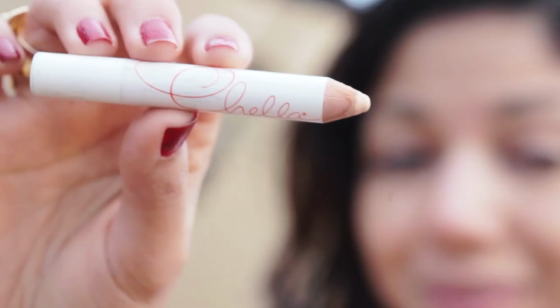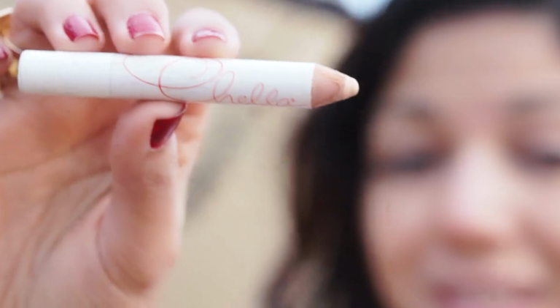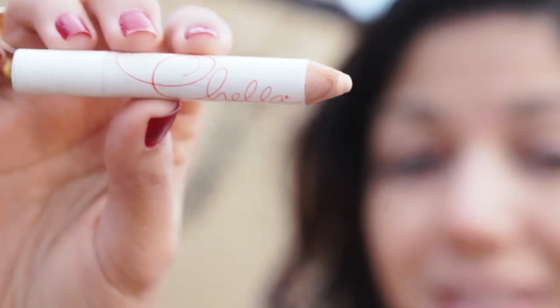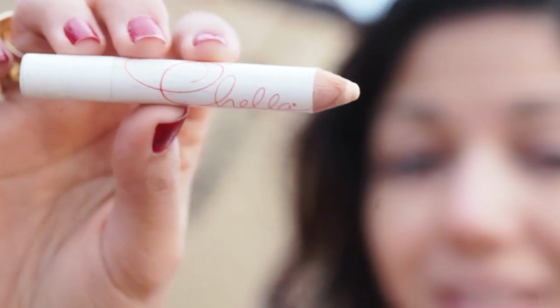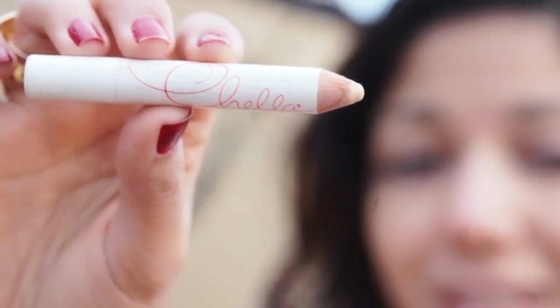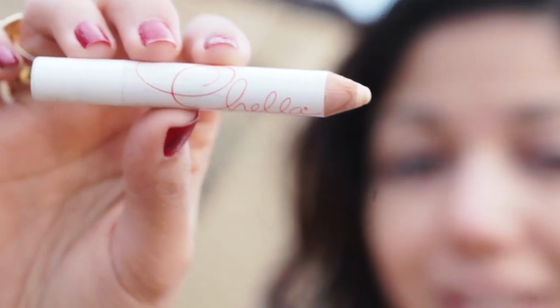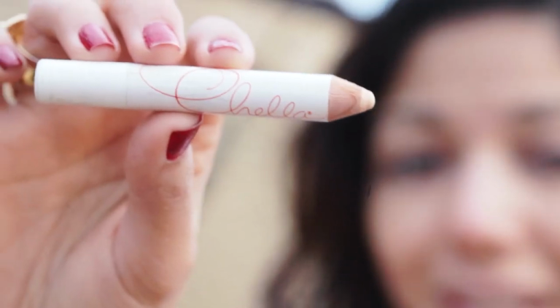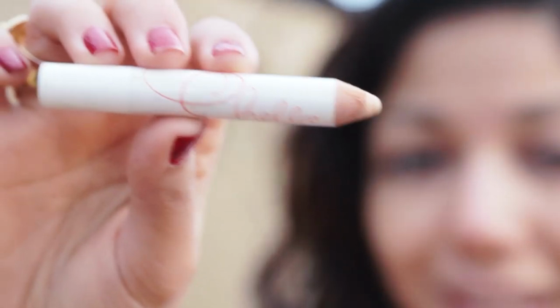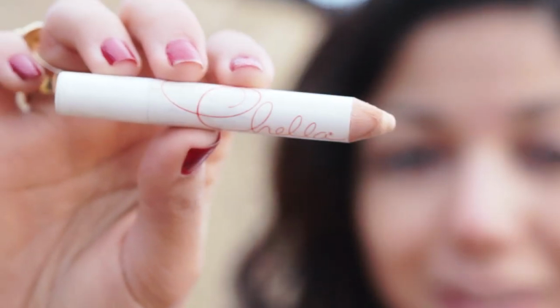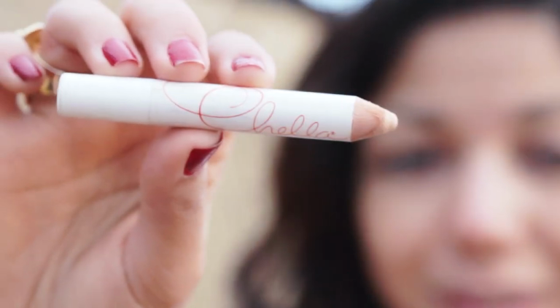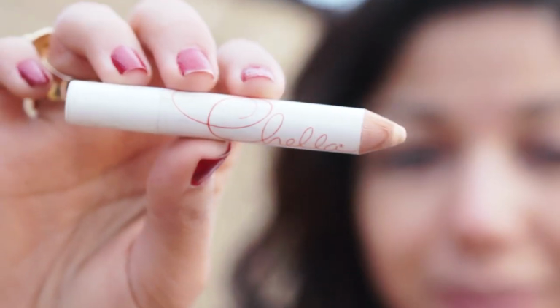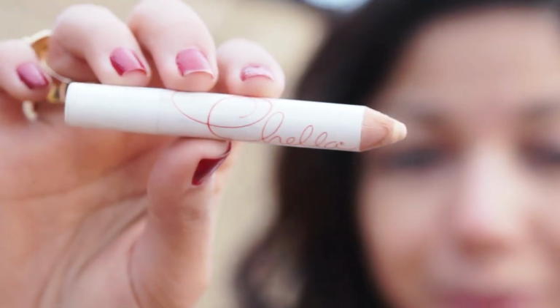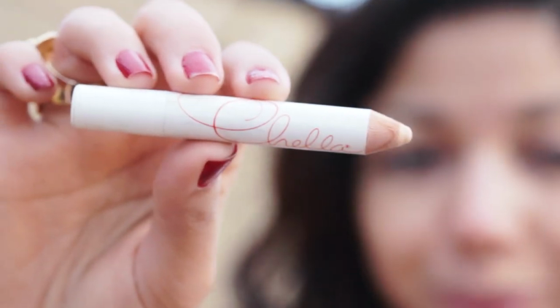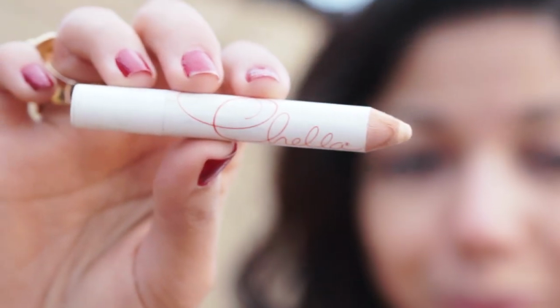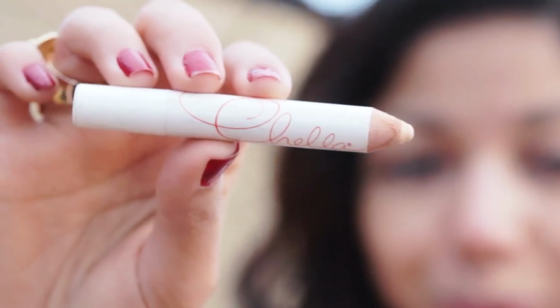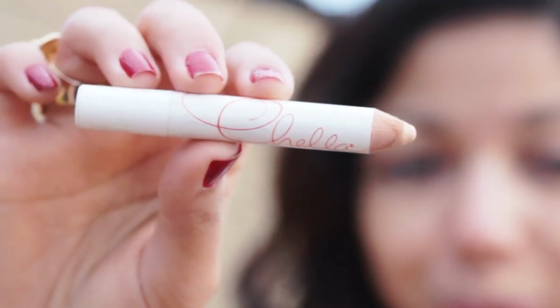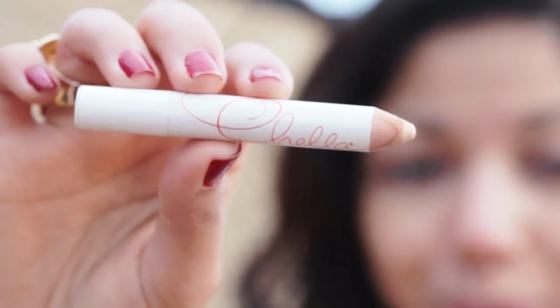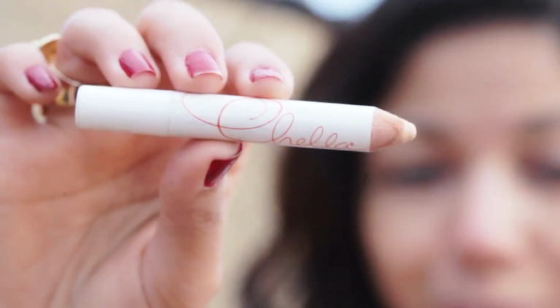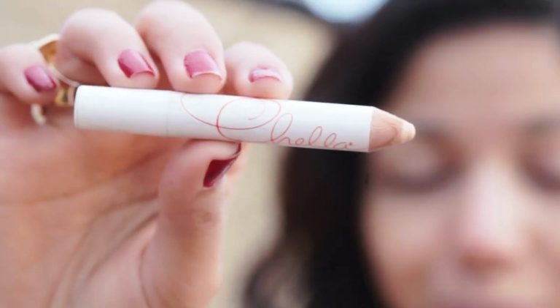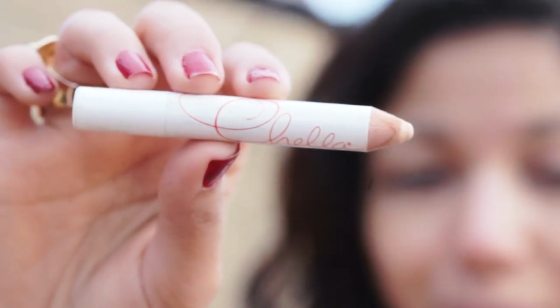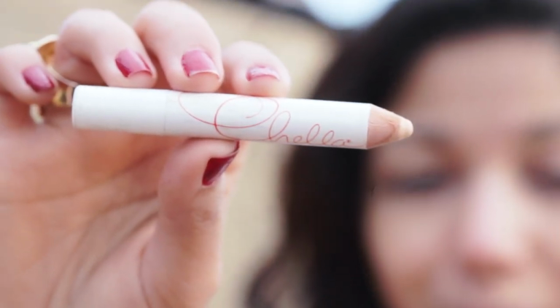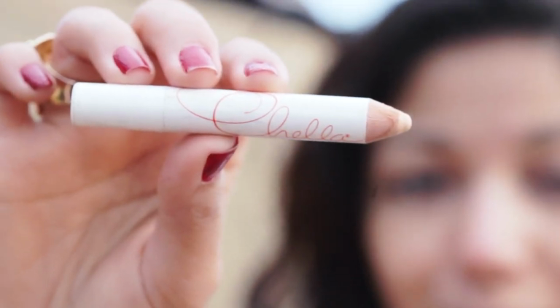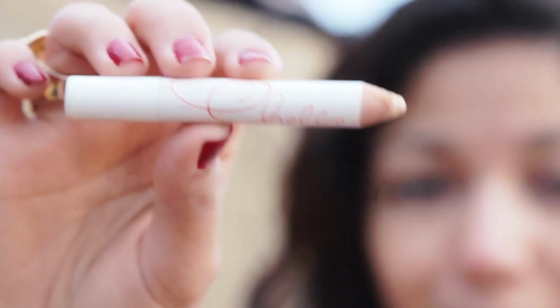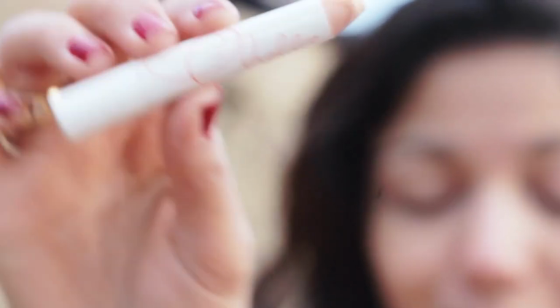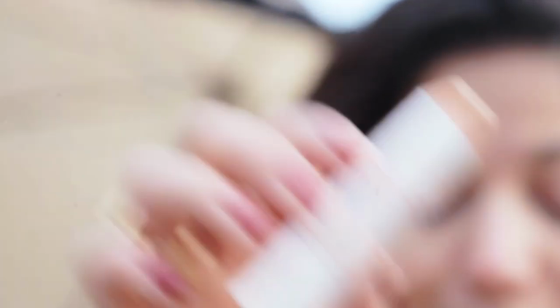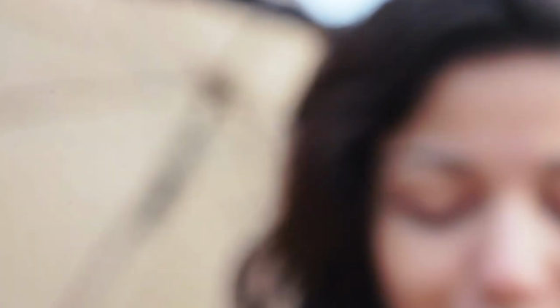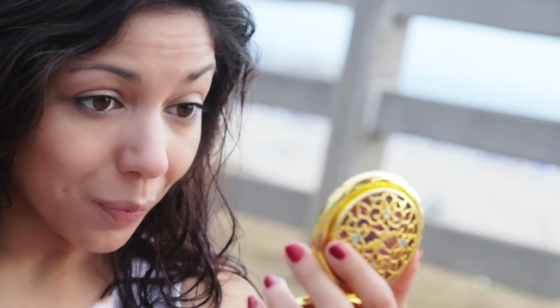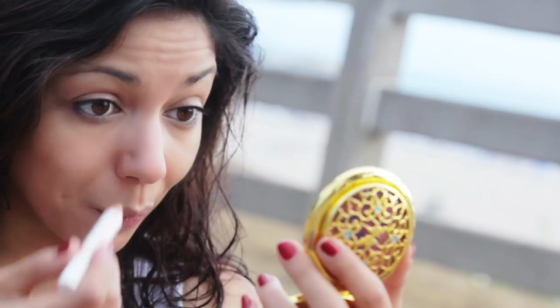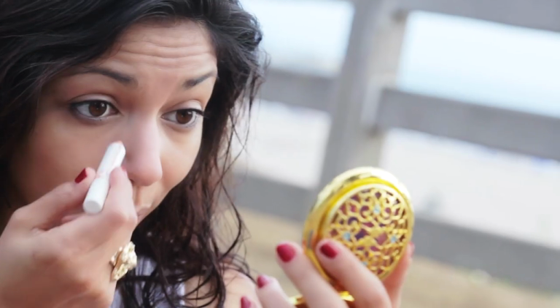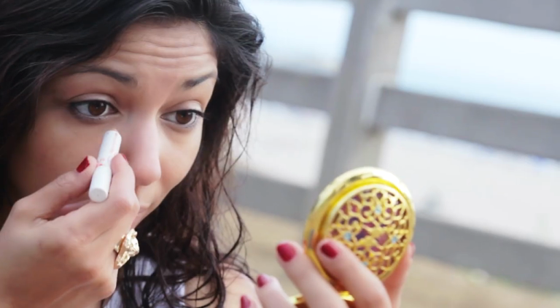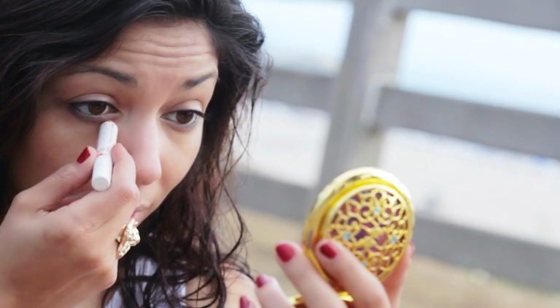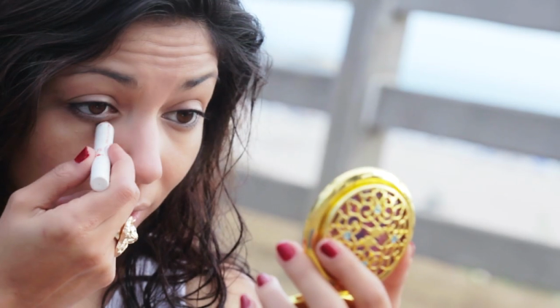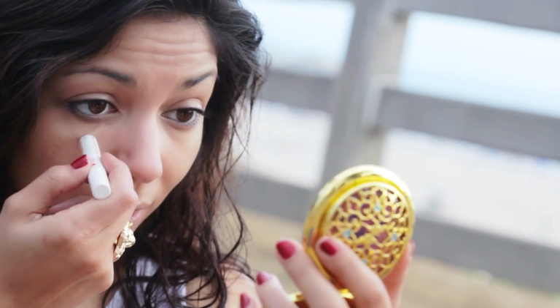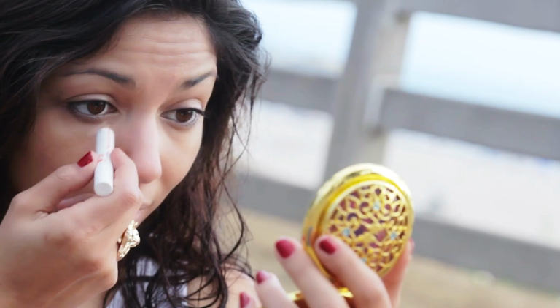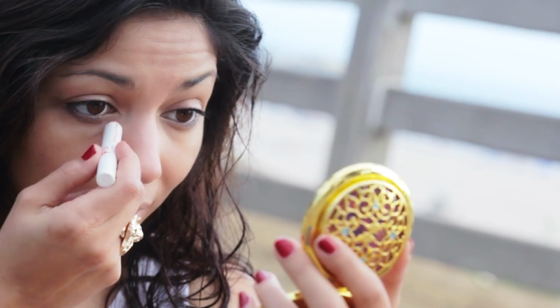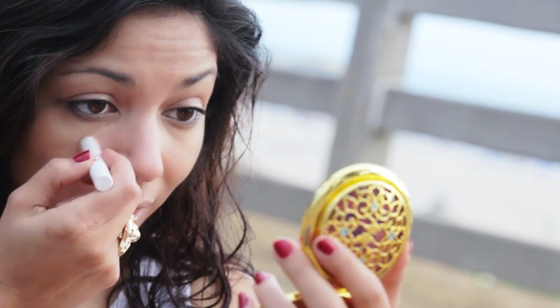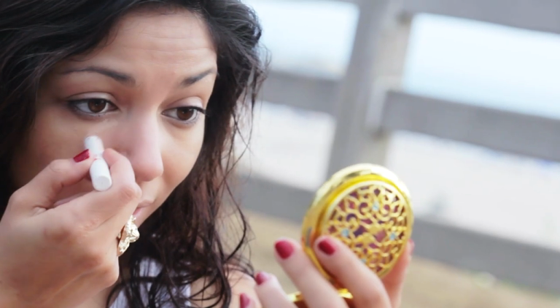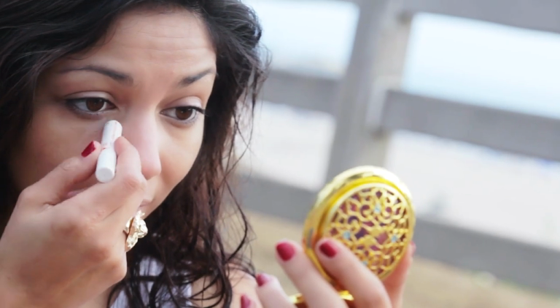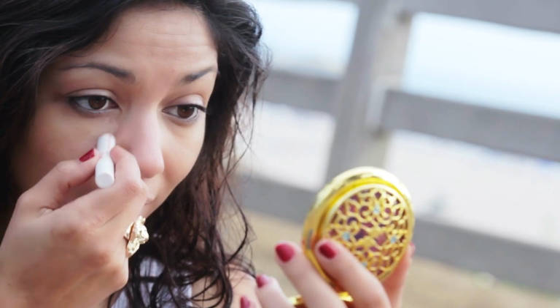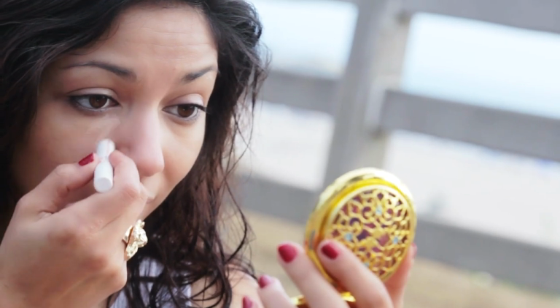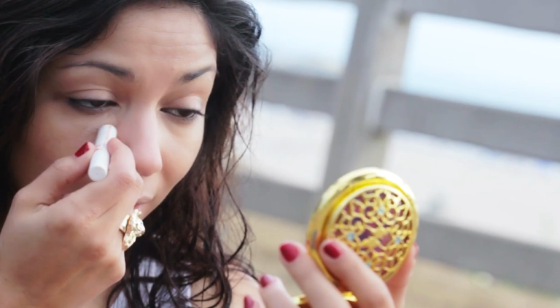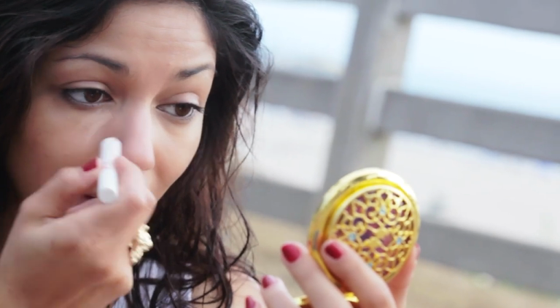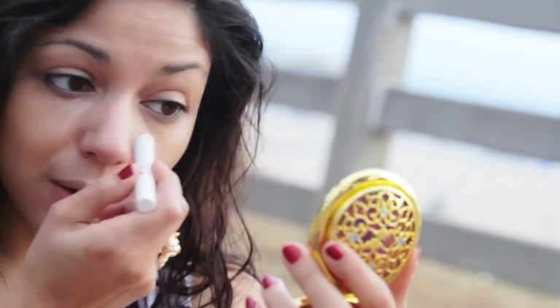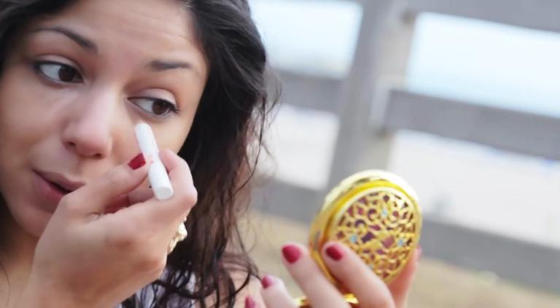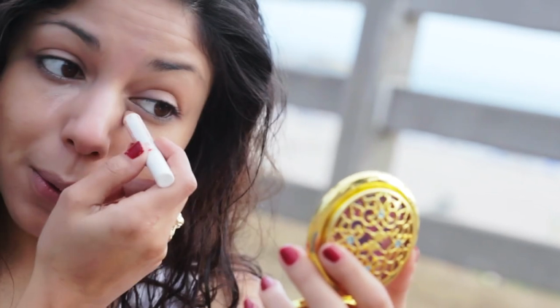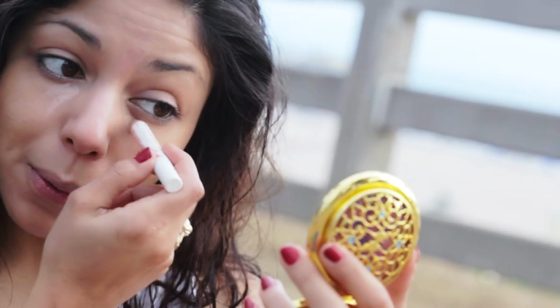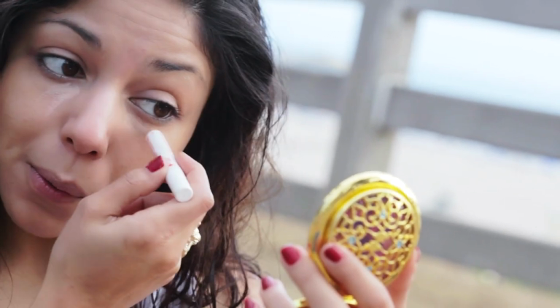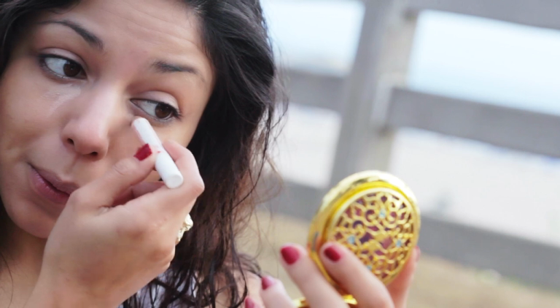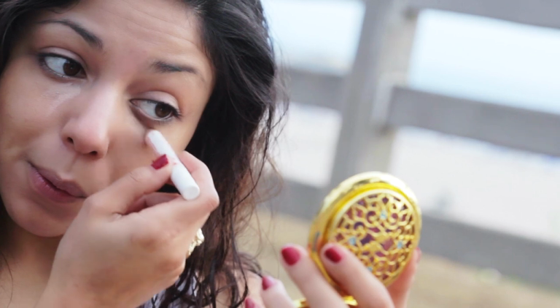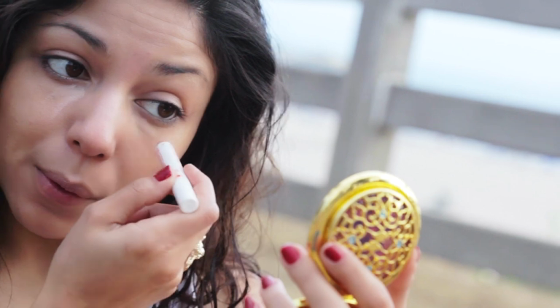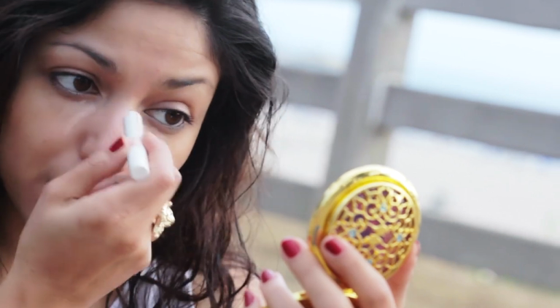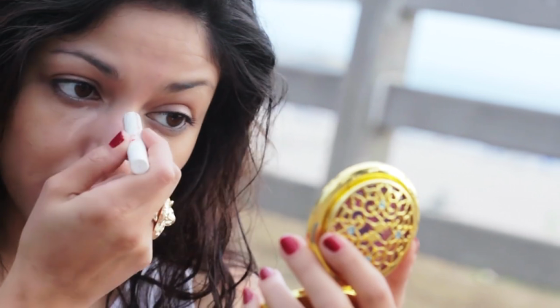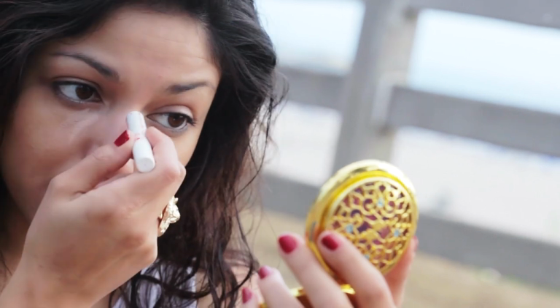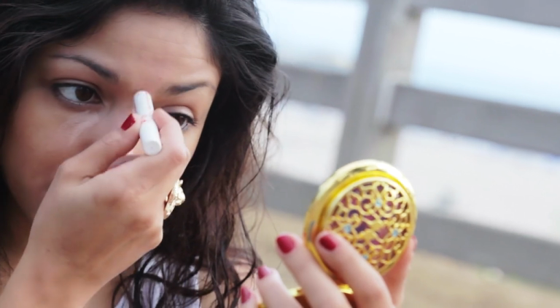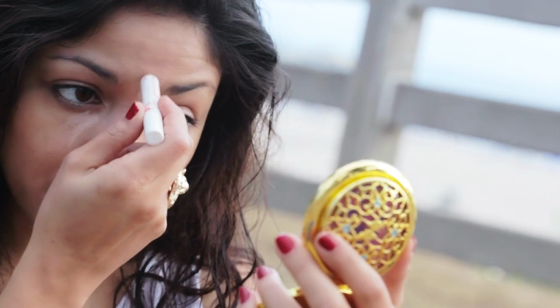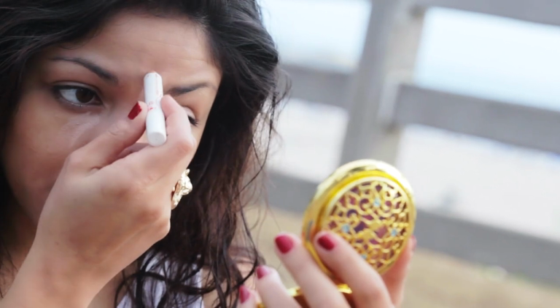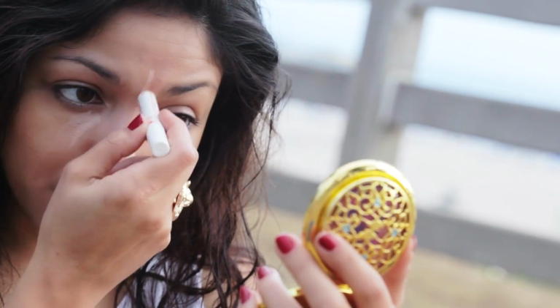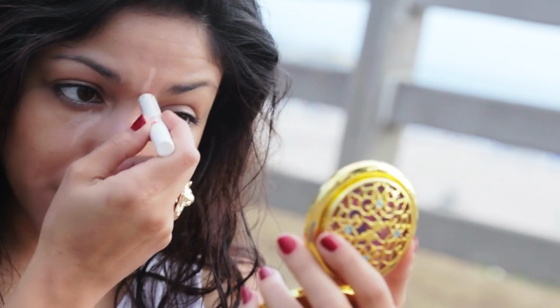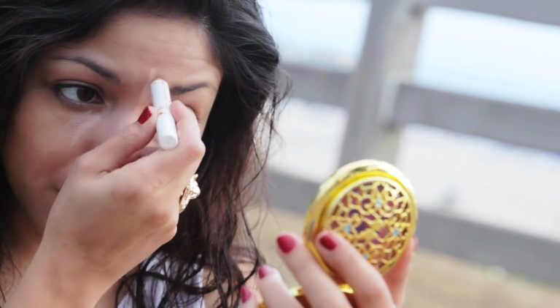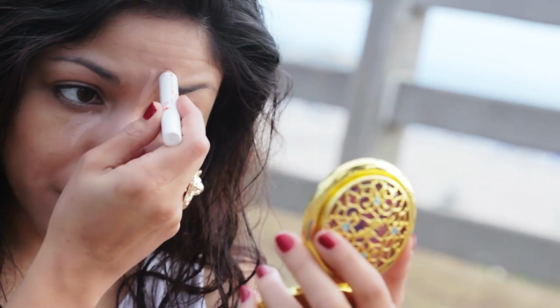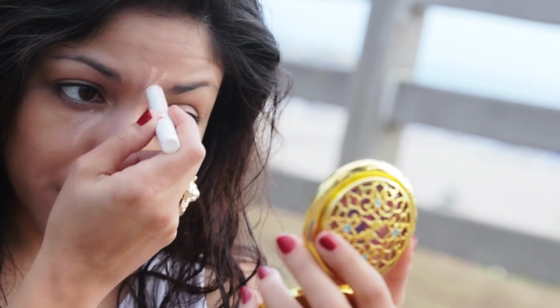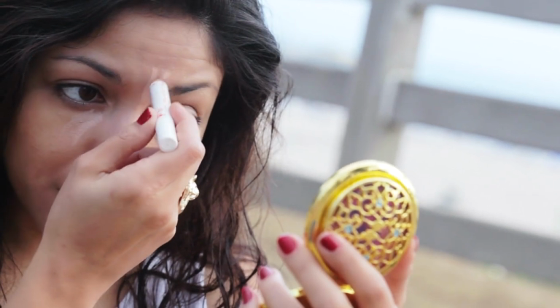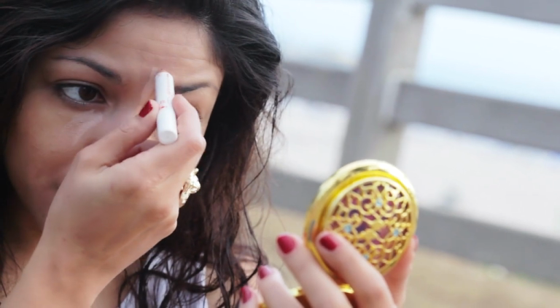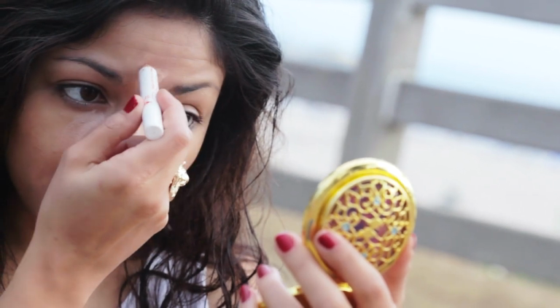Then I'm going to take Chella's Highlighting Pencil and go over any kind of imperfections like dark circles or red spots.